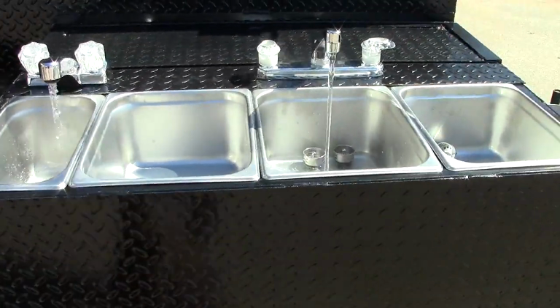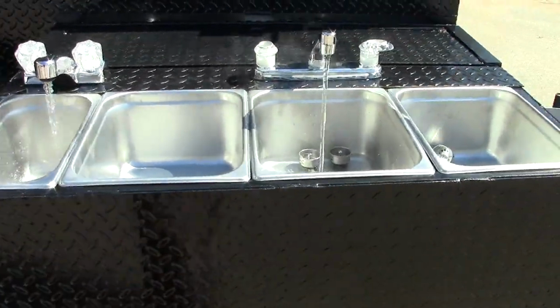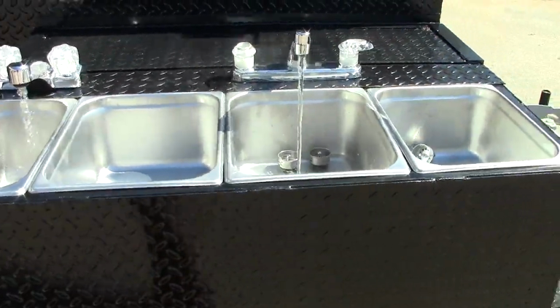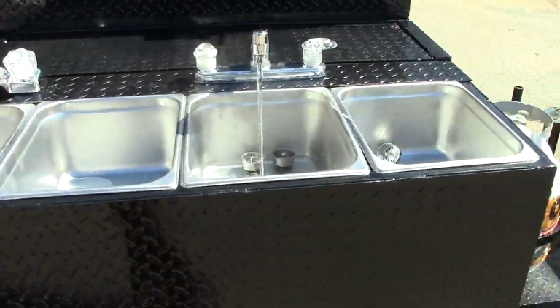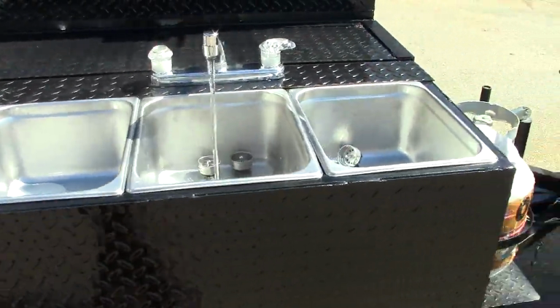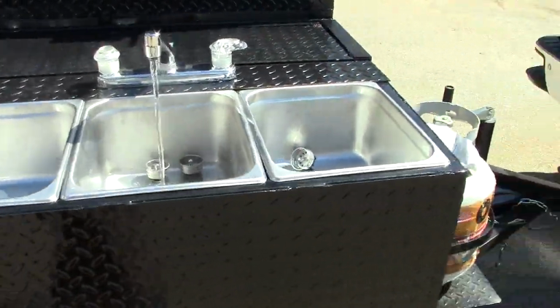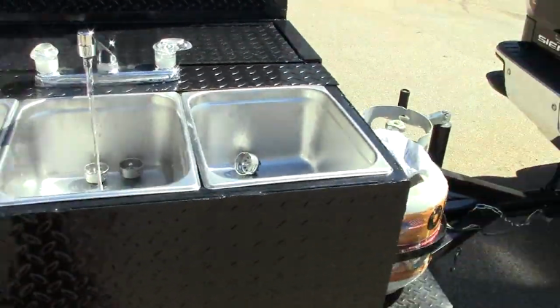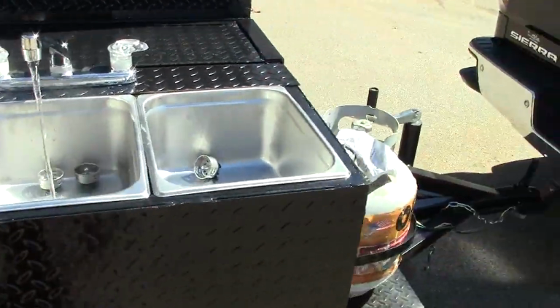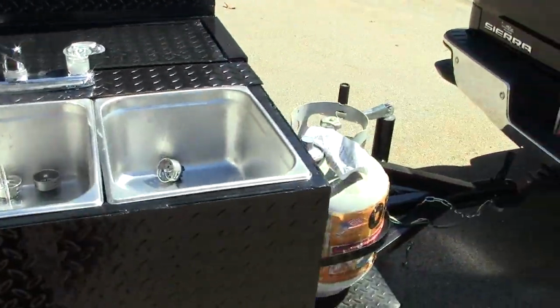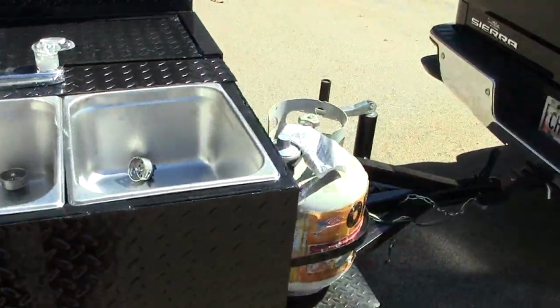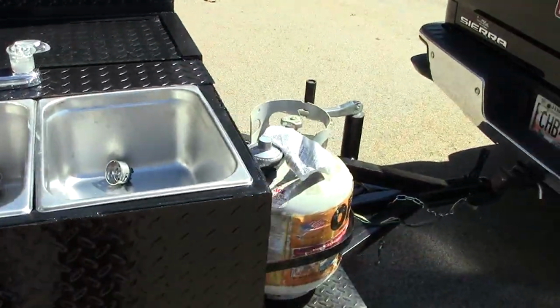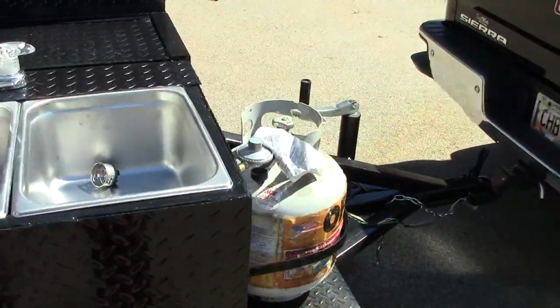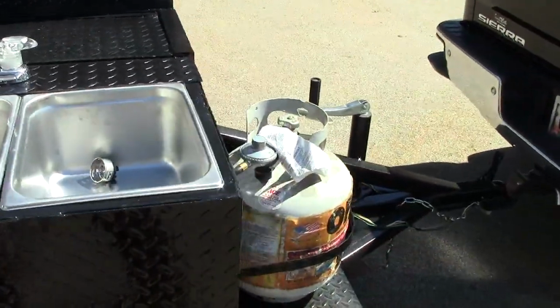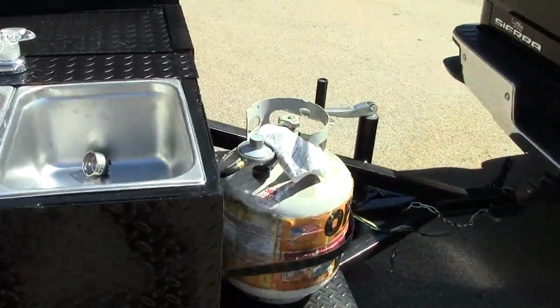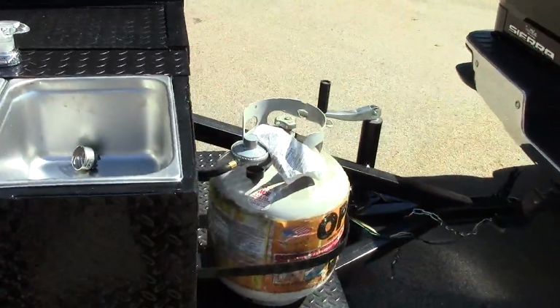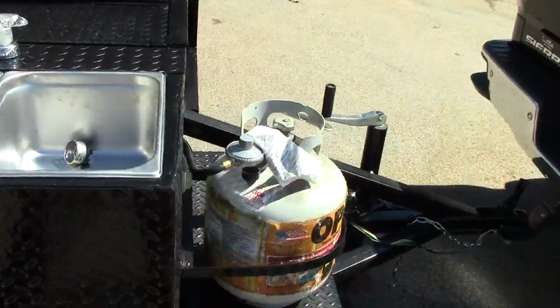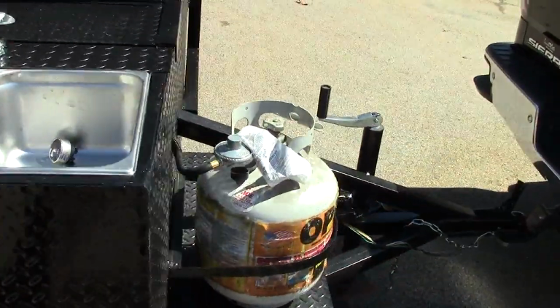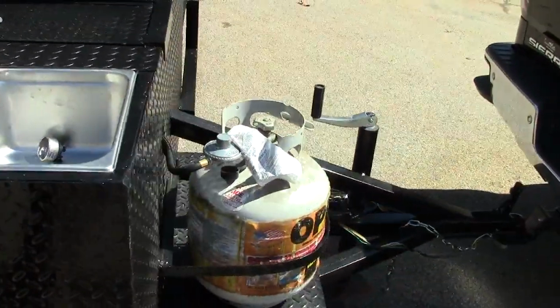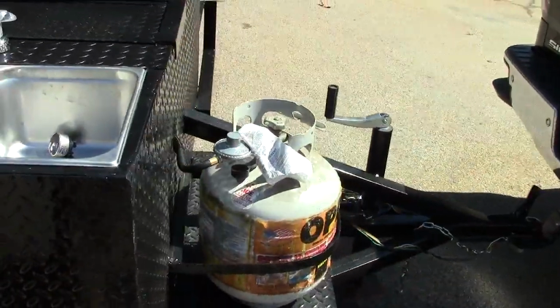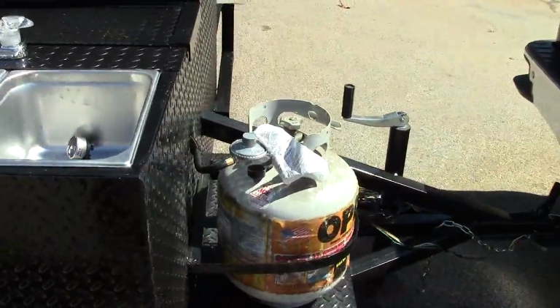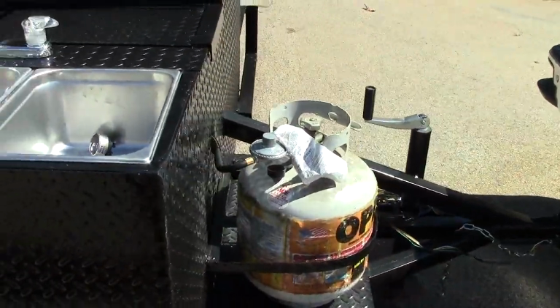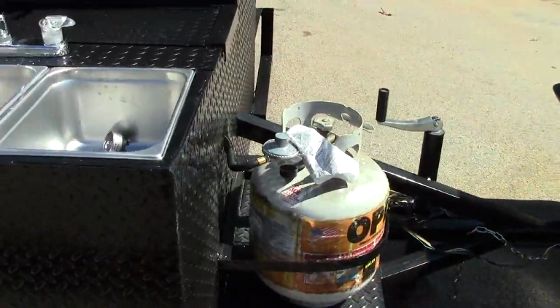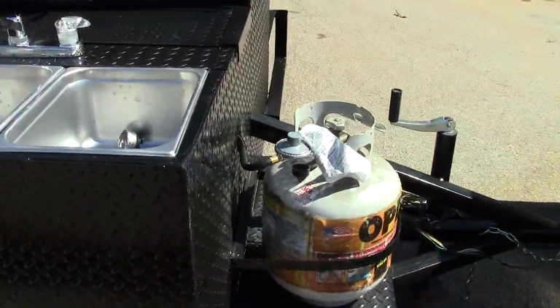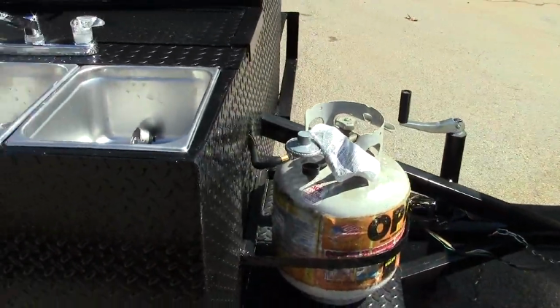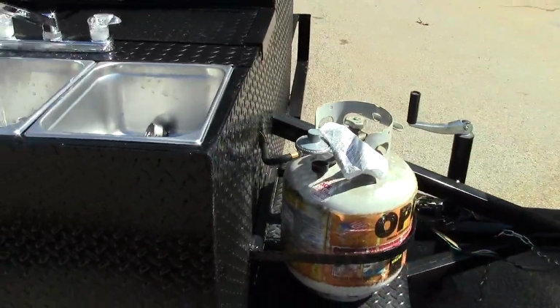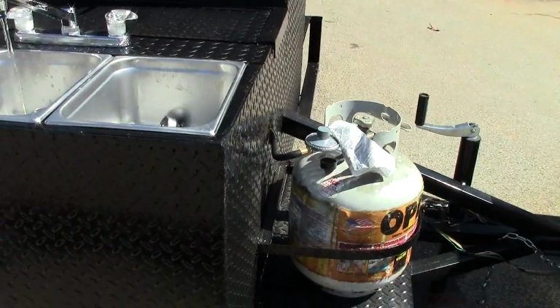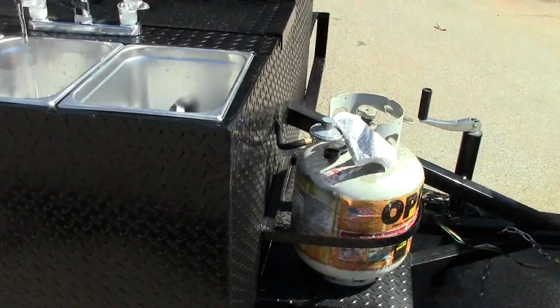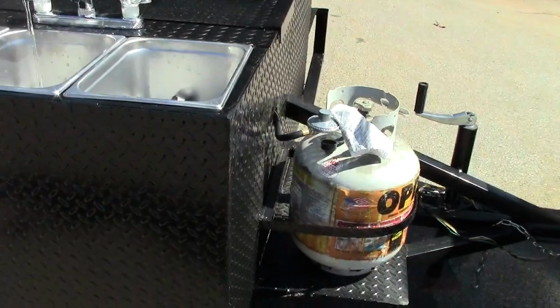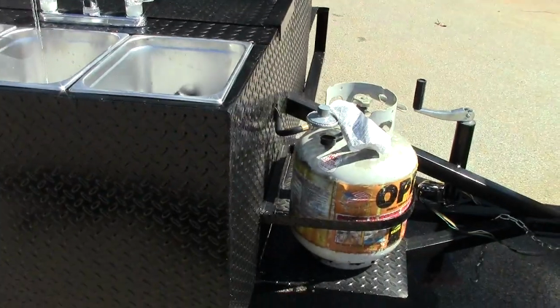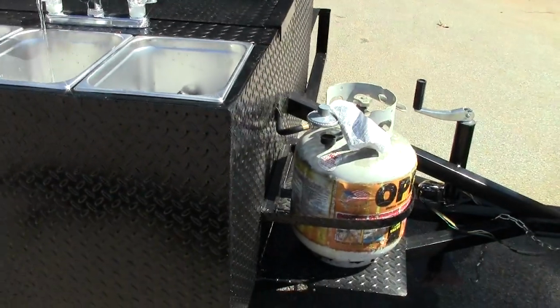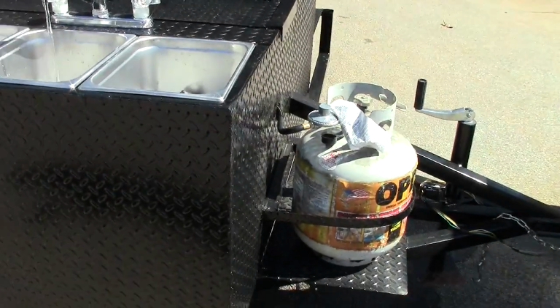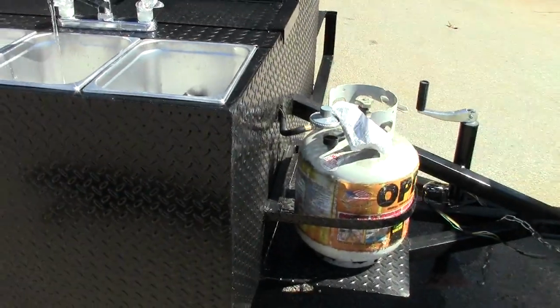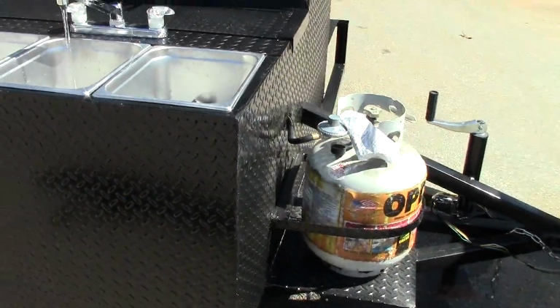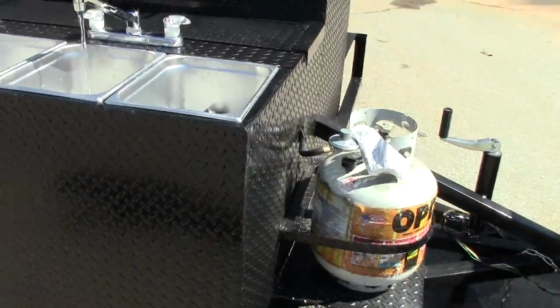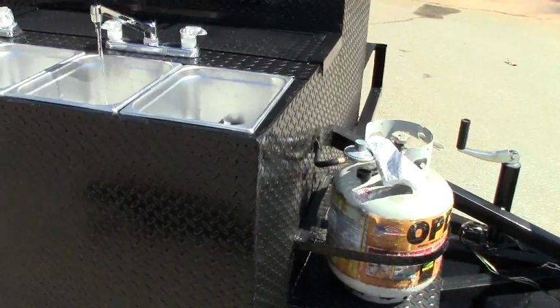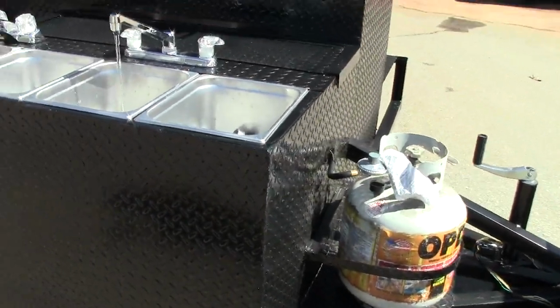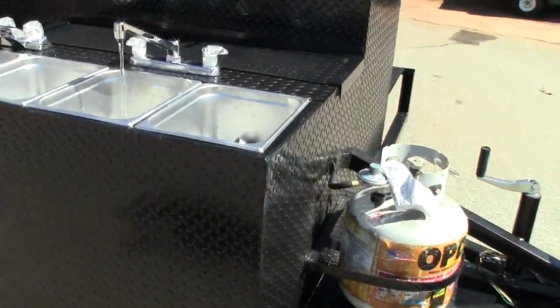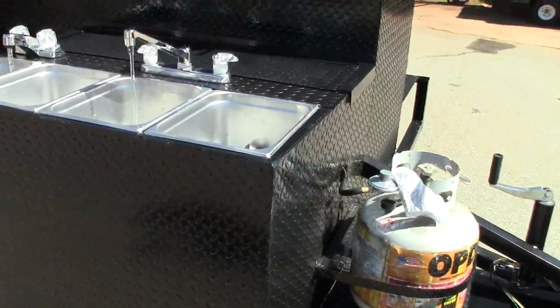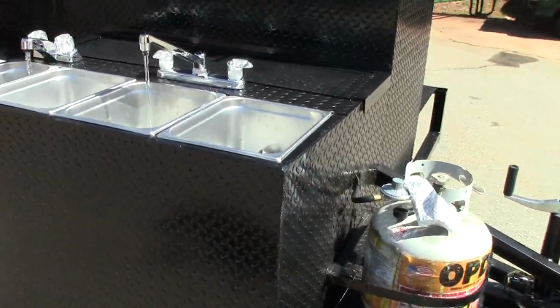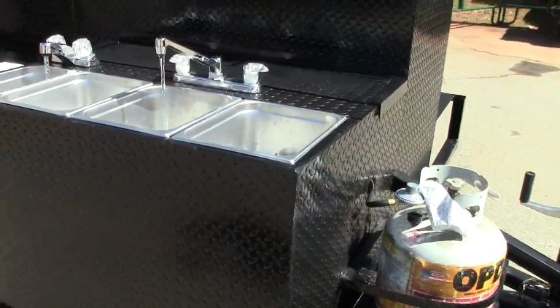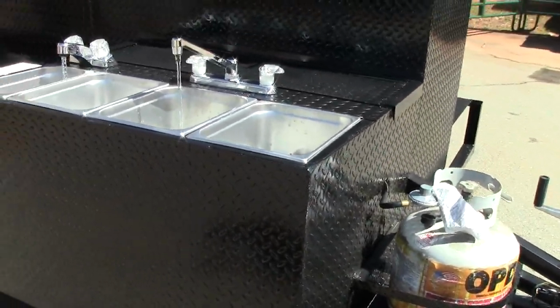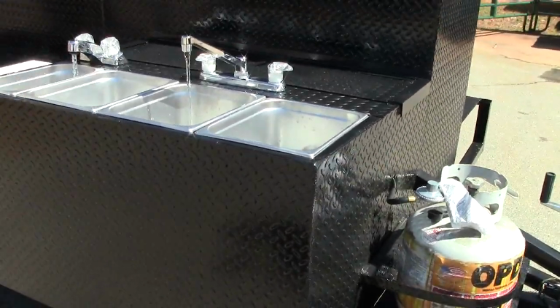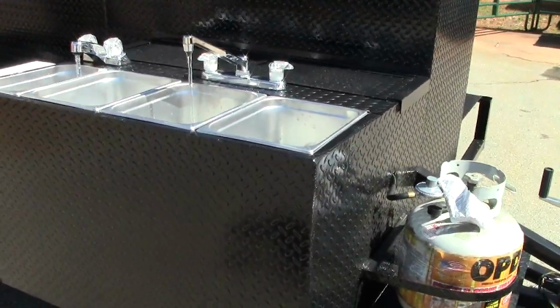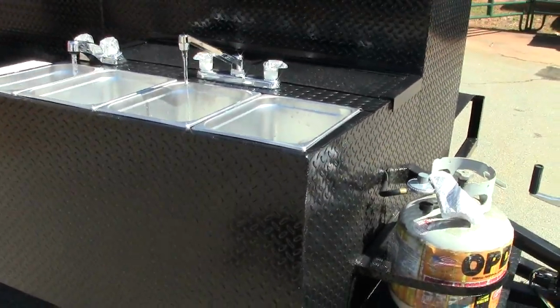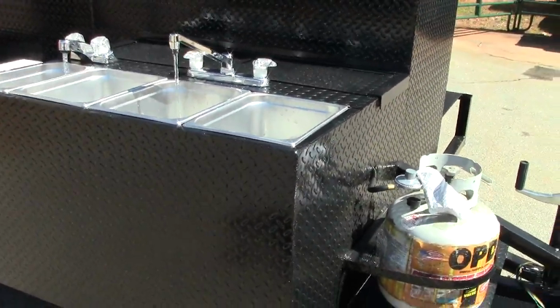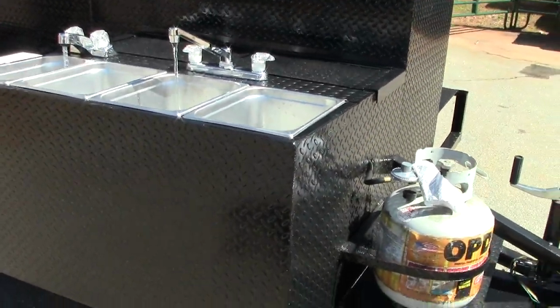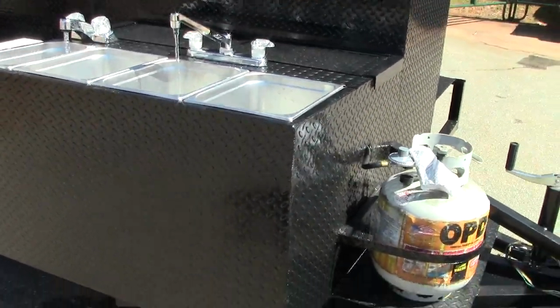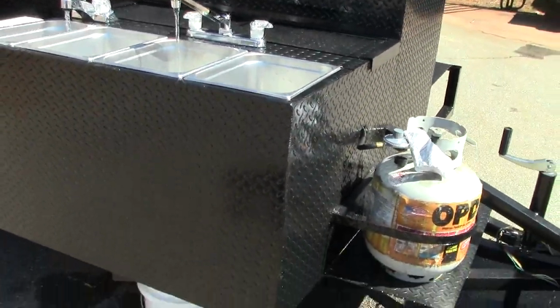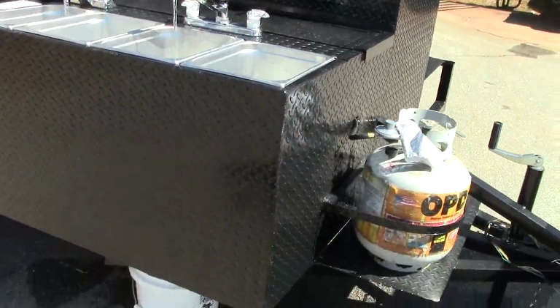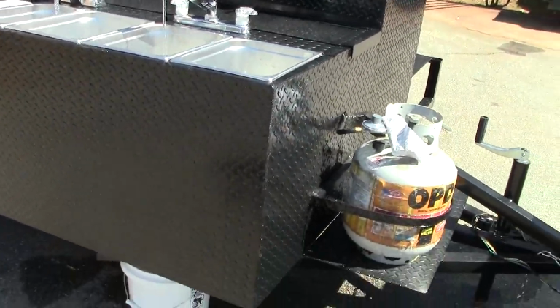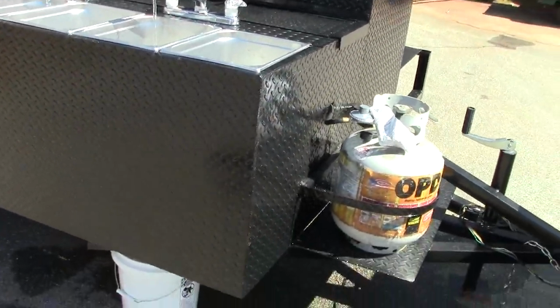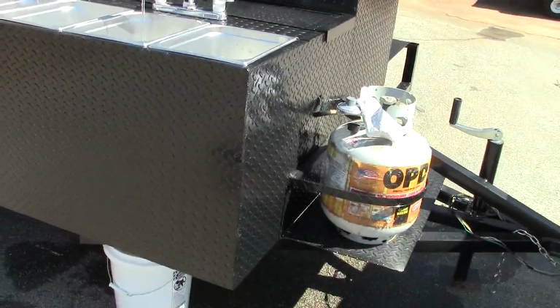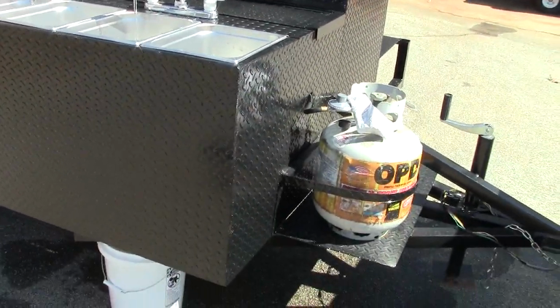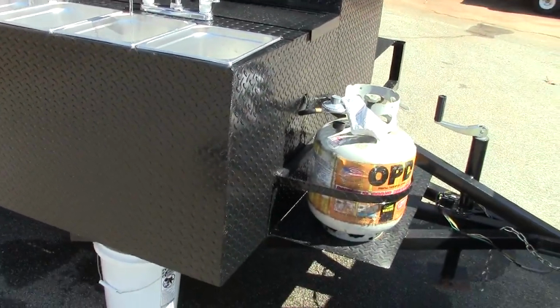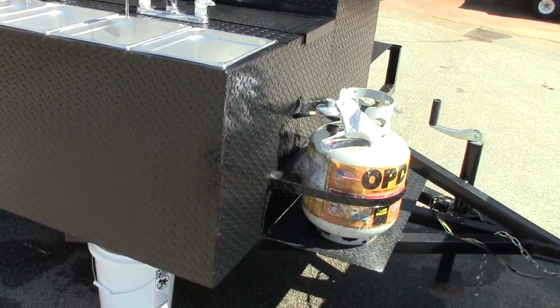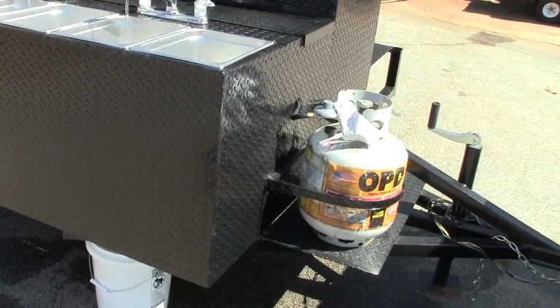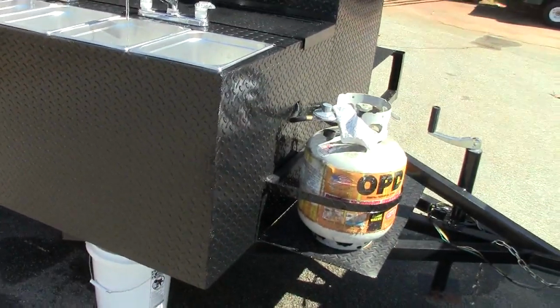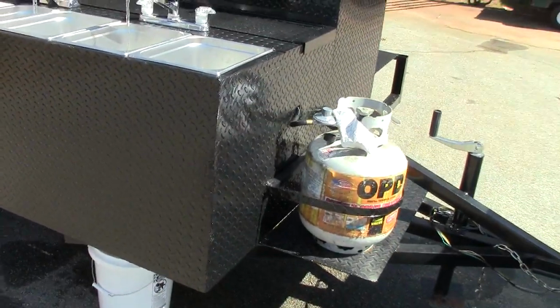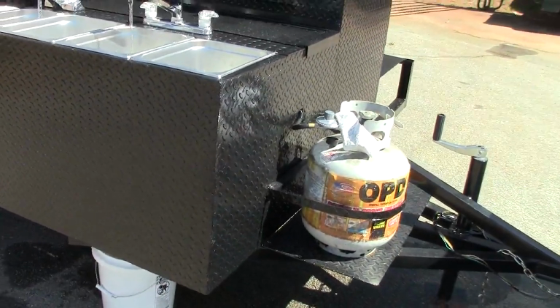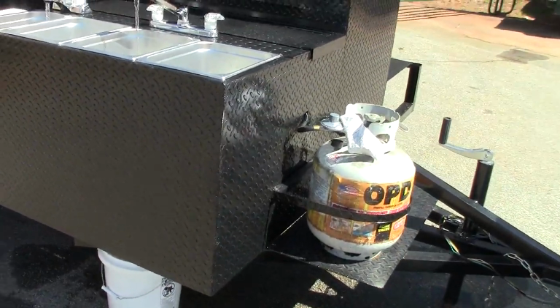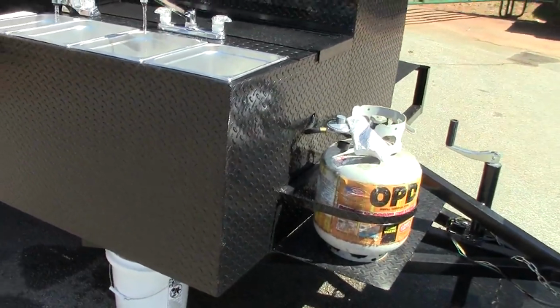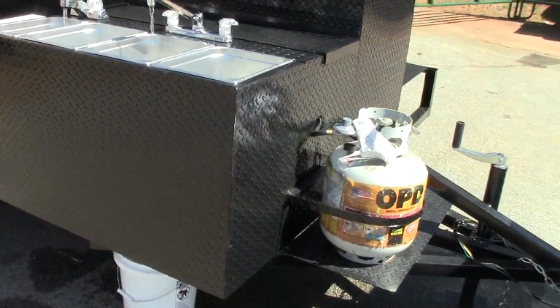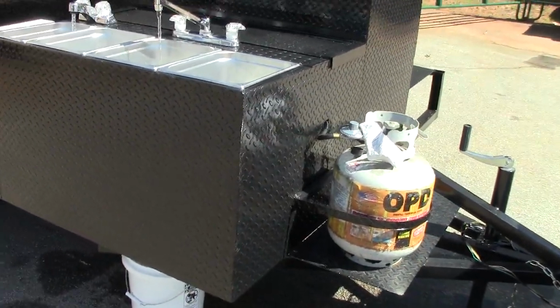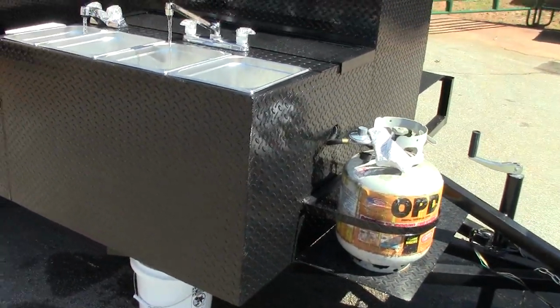This runs off the propane tank — it's a propane tank system, or an electric system. We recommend the propane tank system.